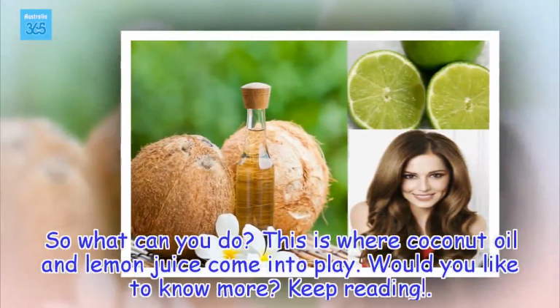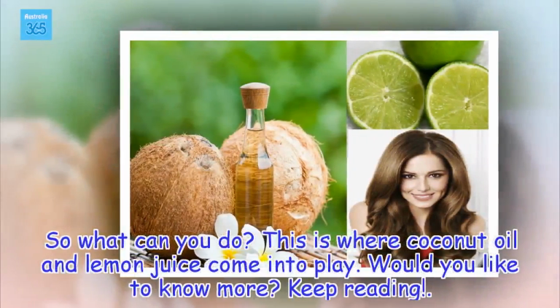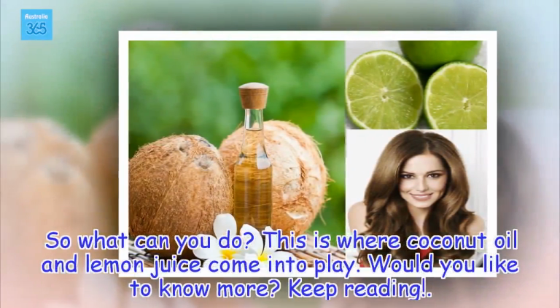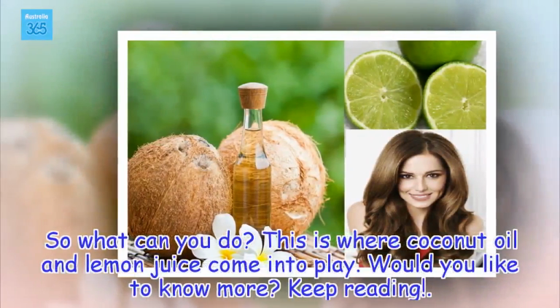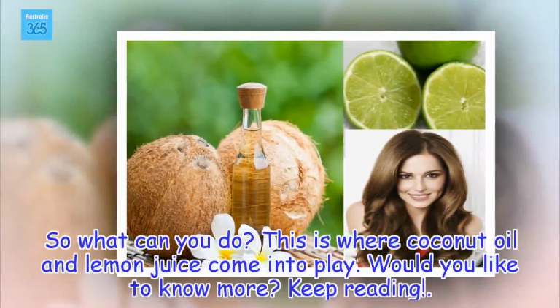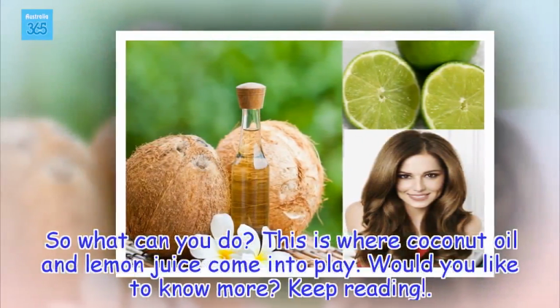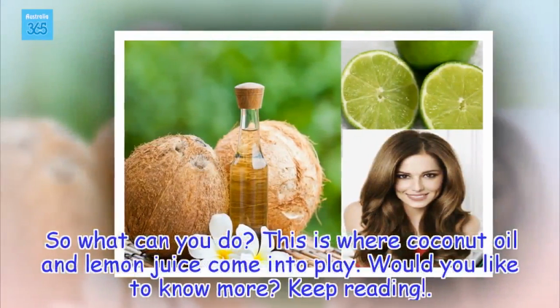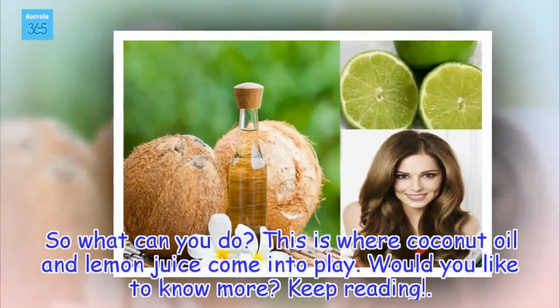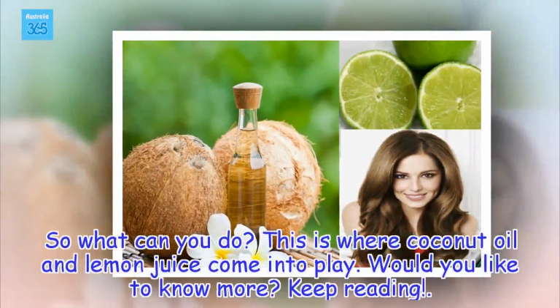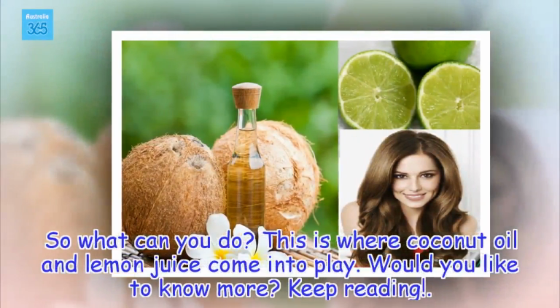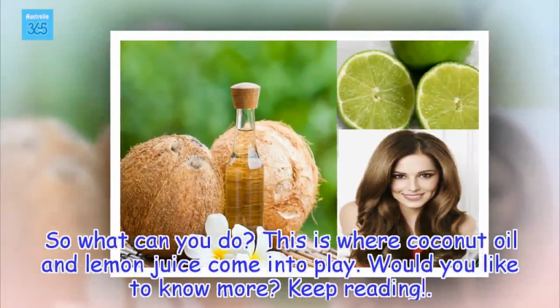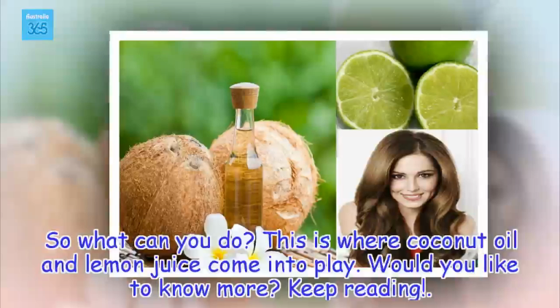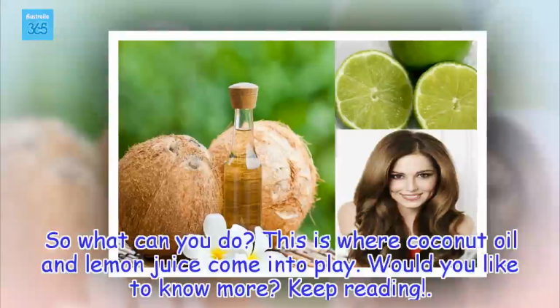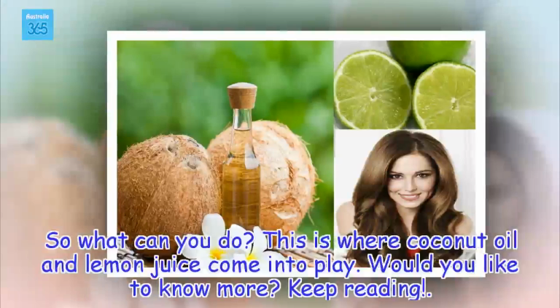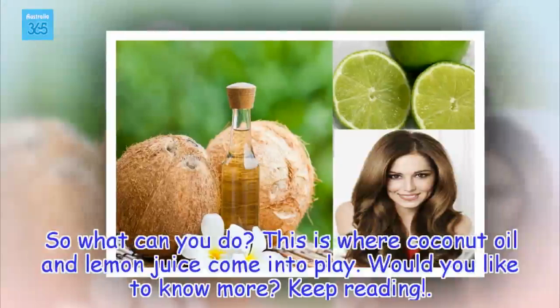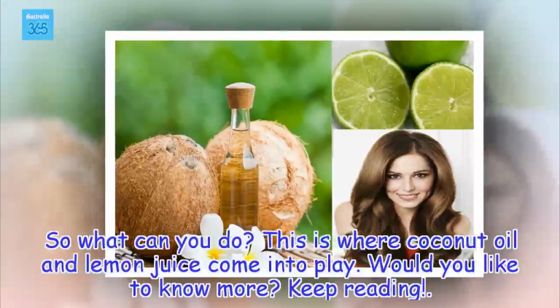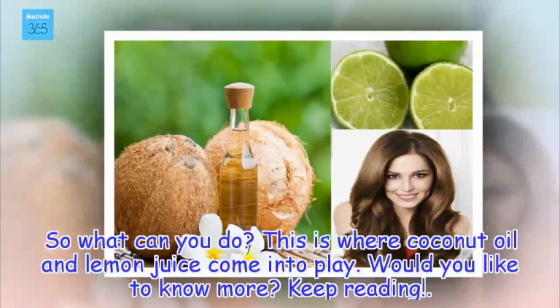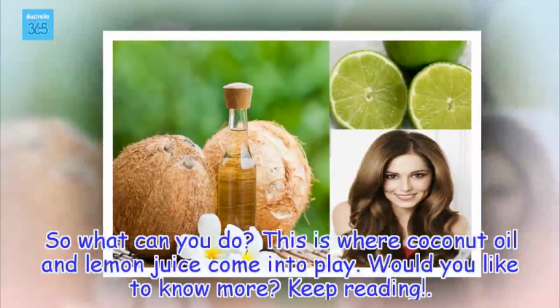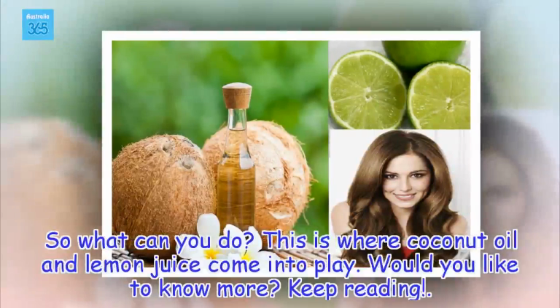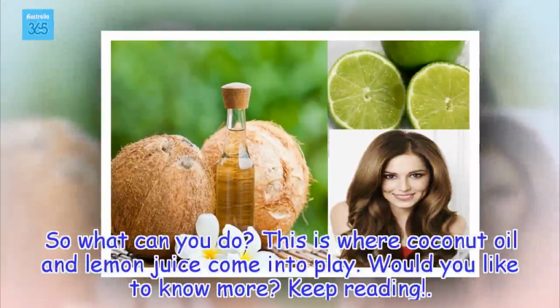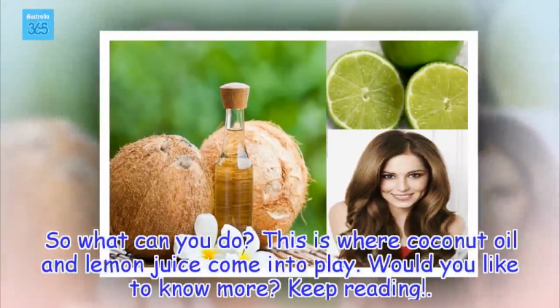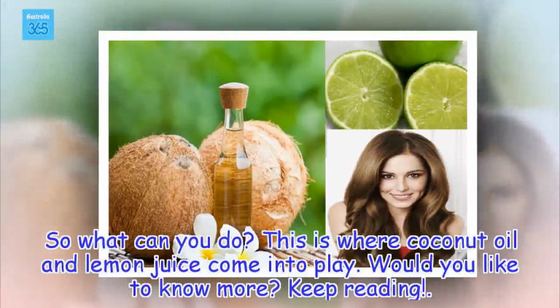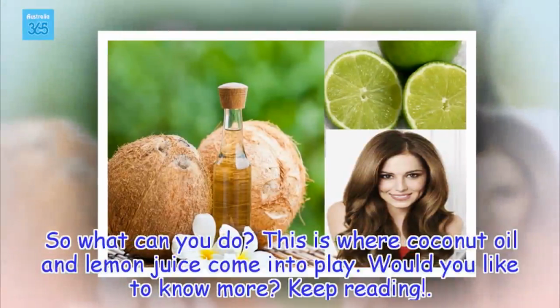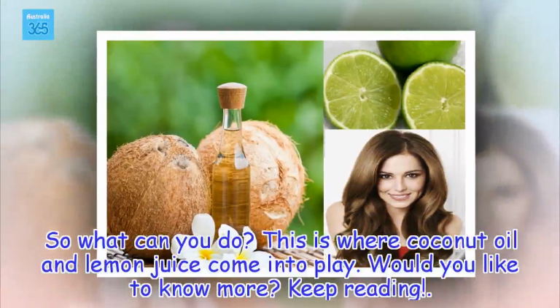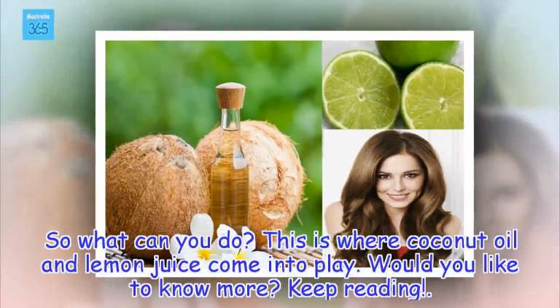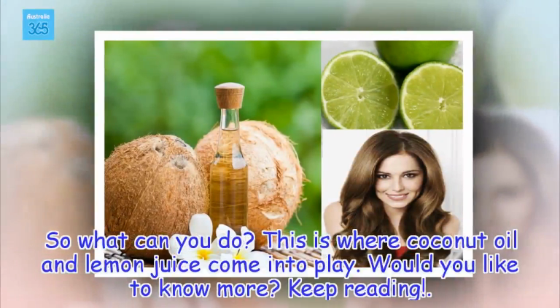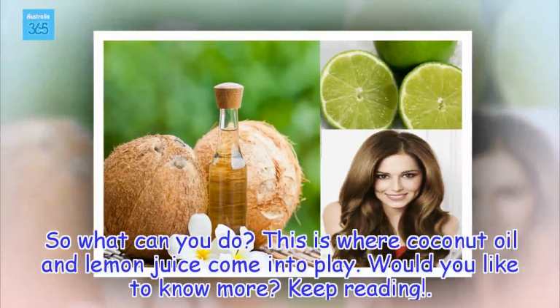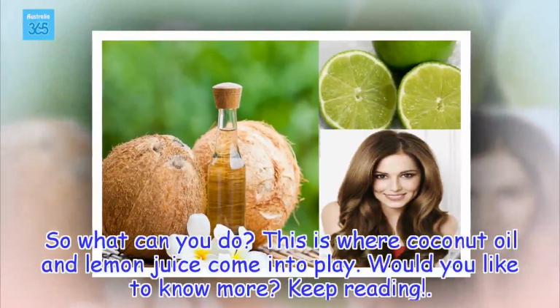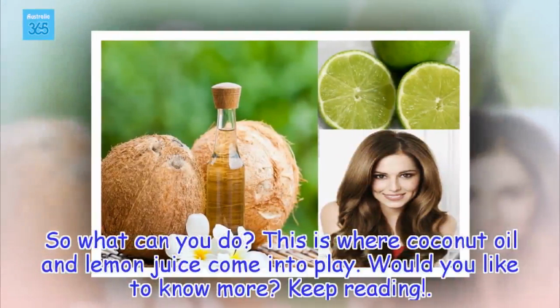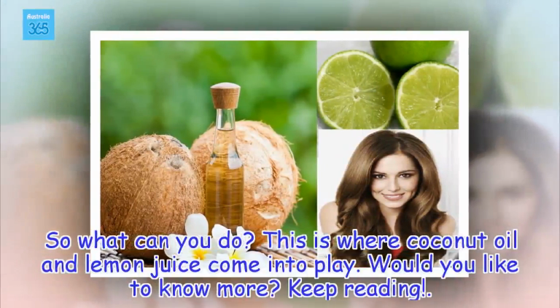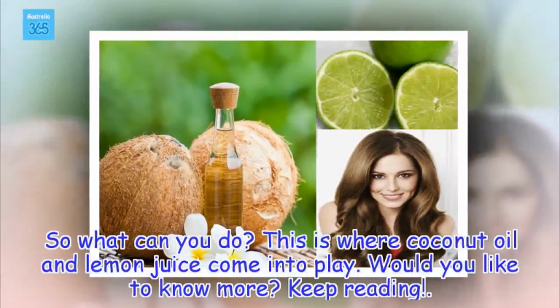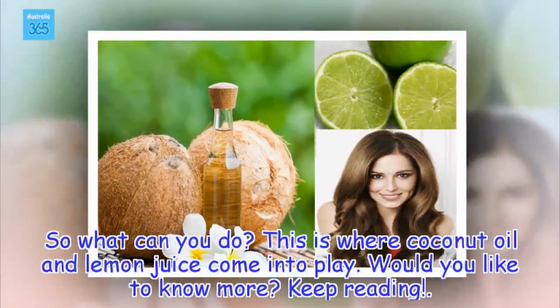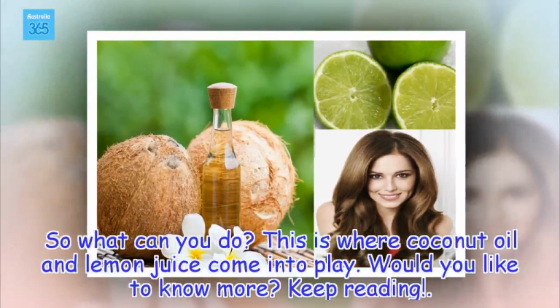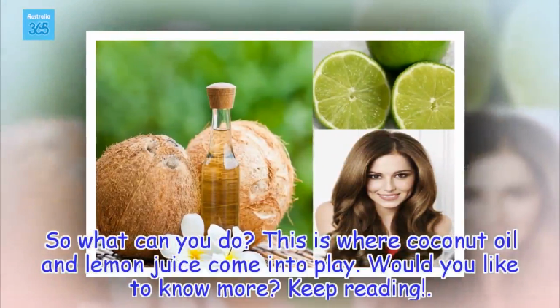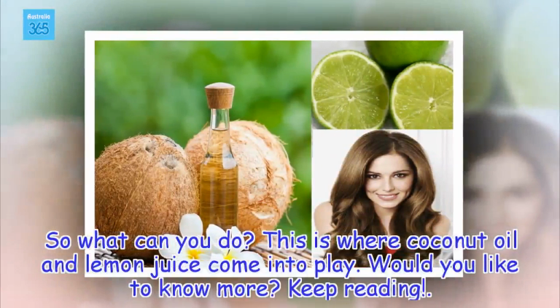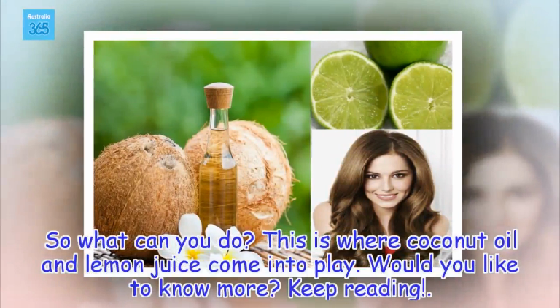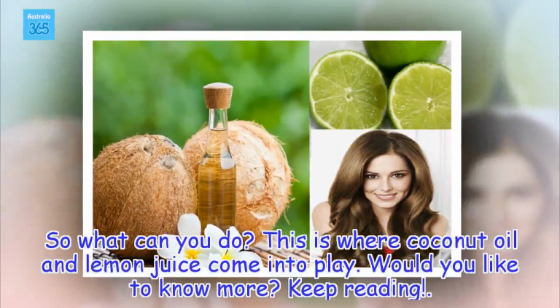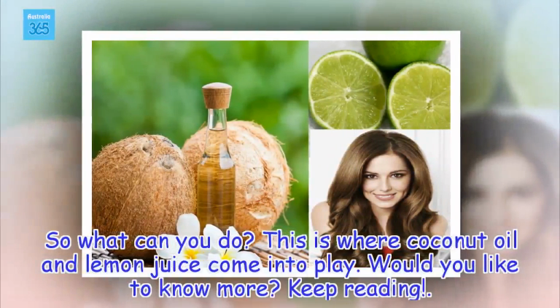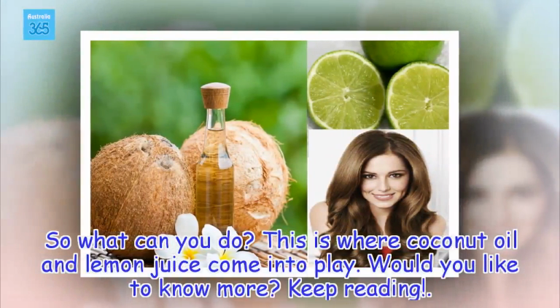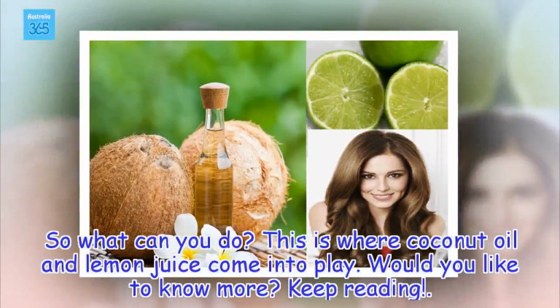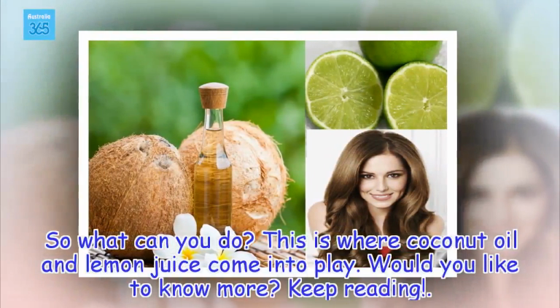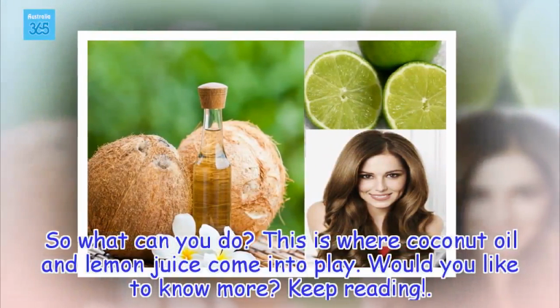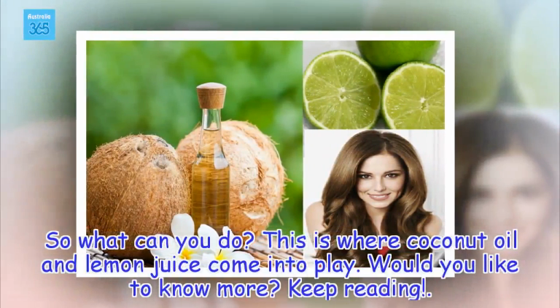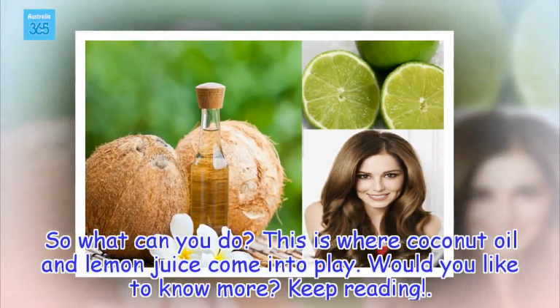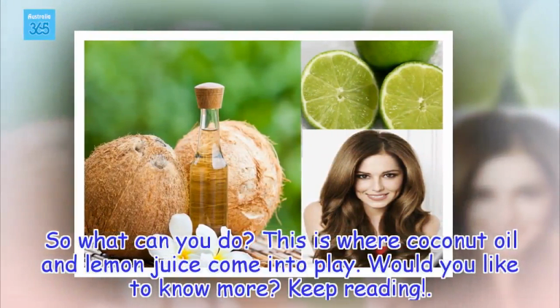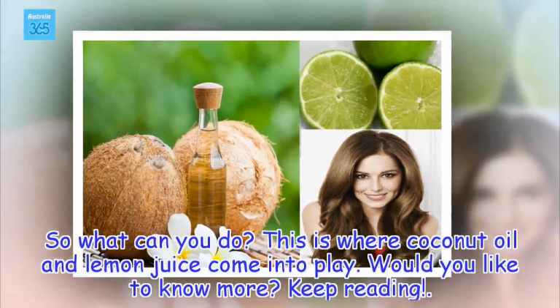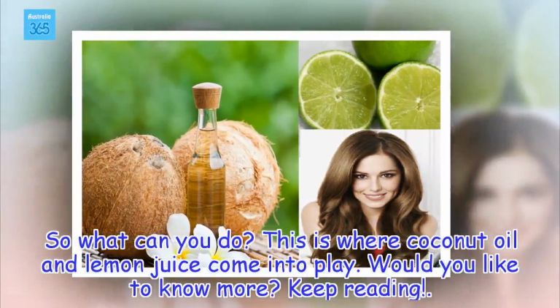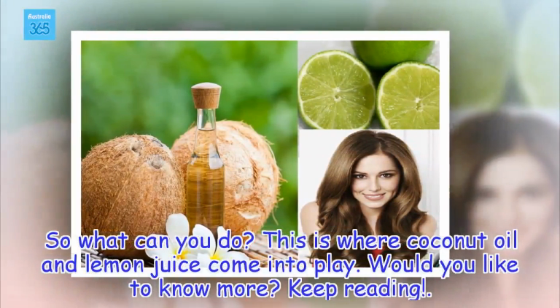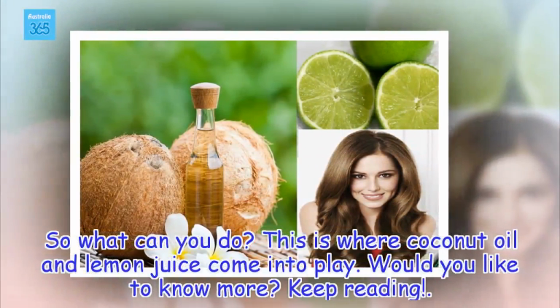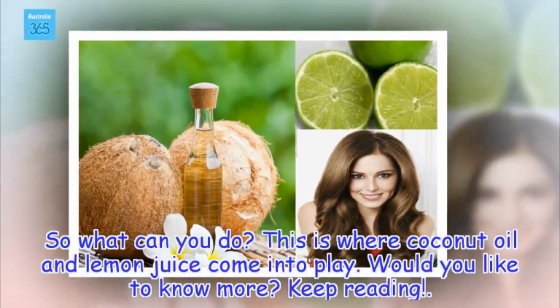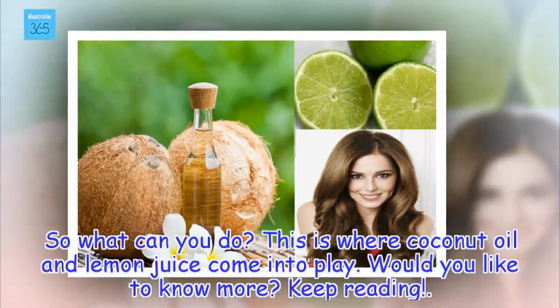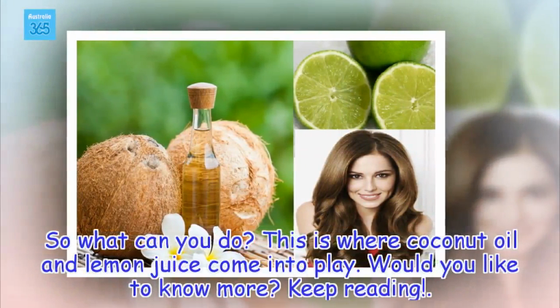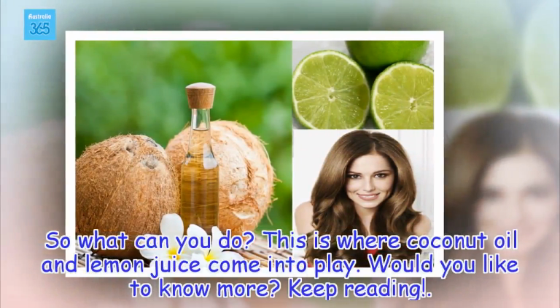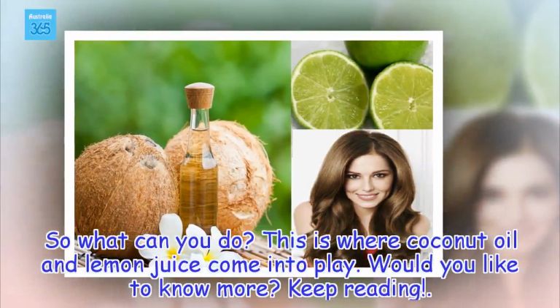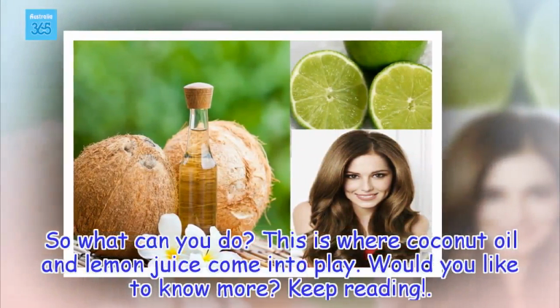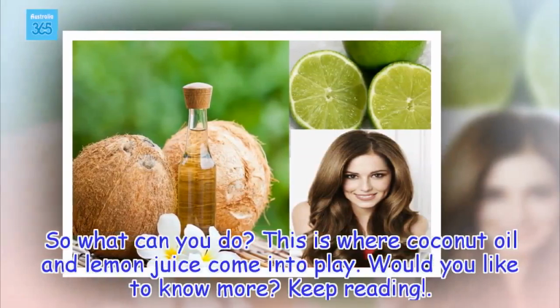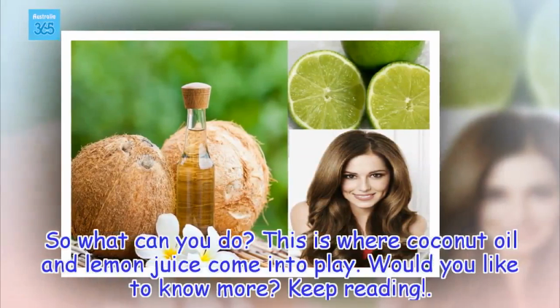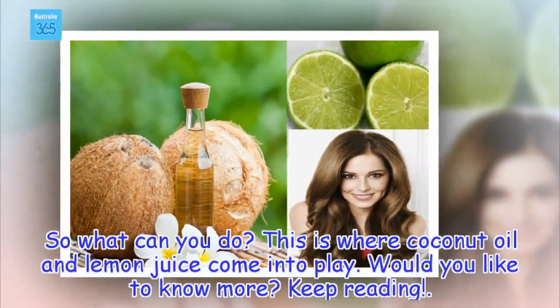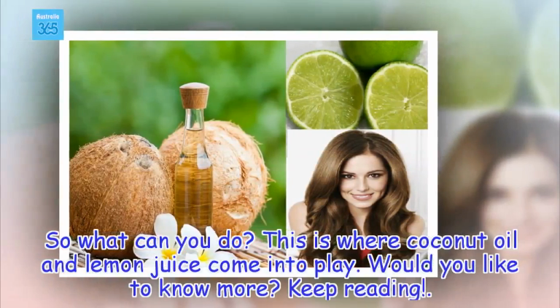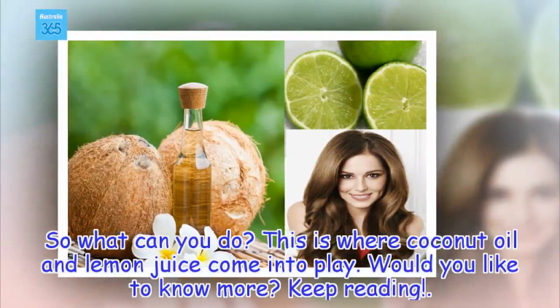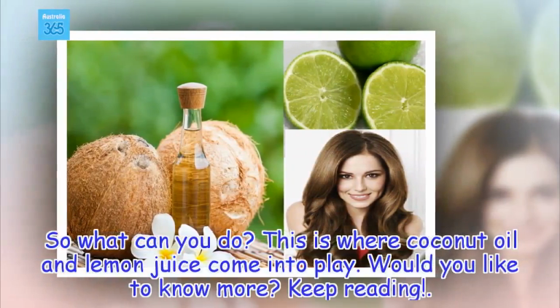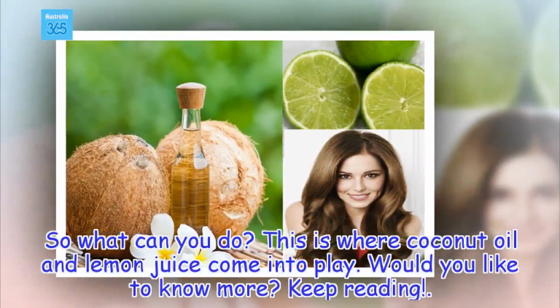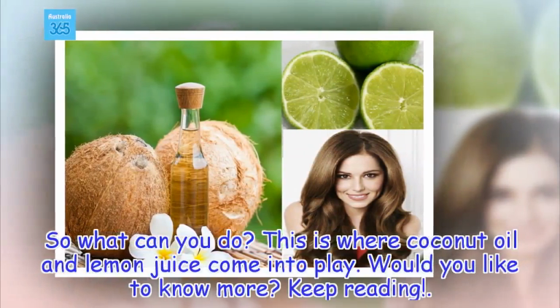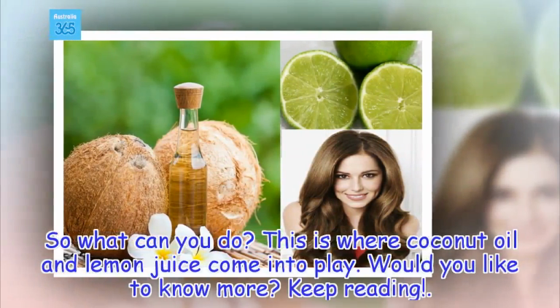This is where coconut oil and lemon juice come into play. Would you like to know more? Keep reading!